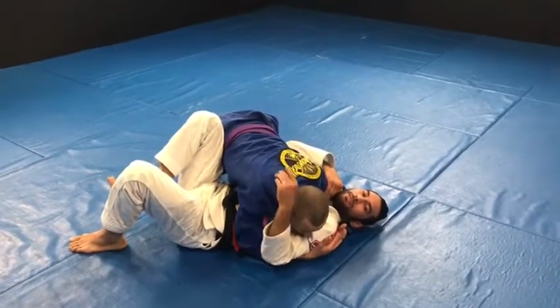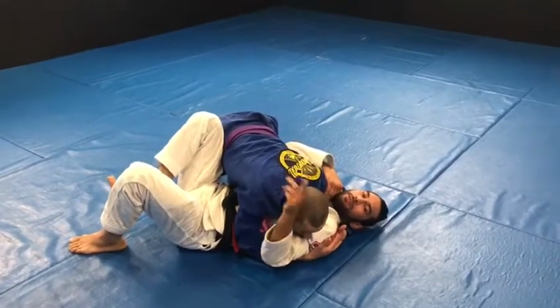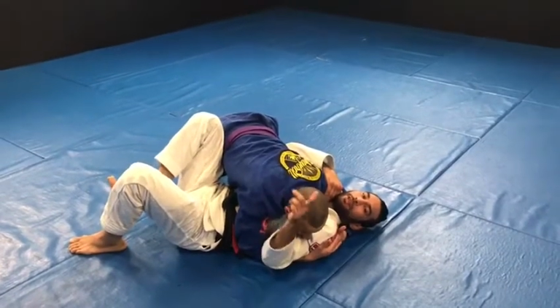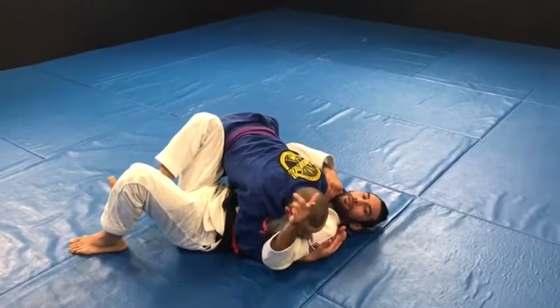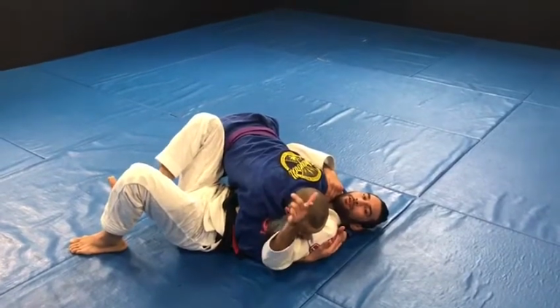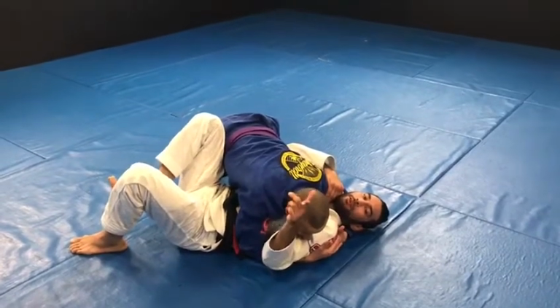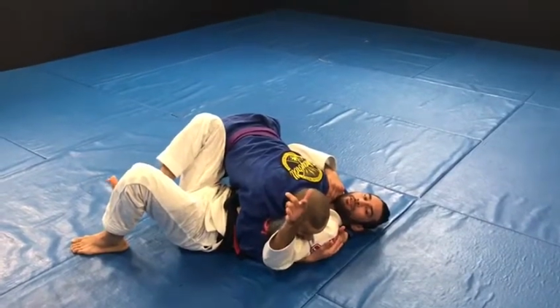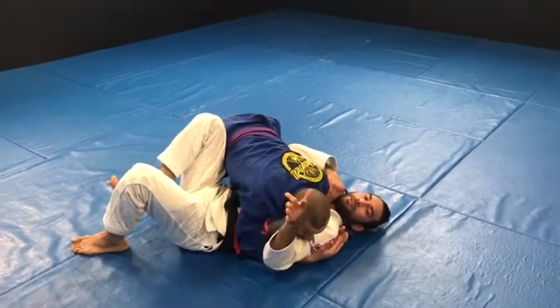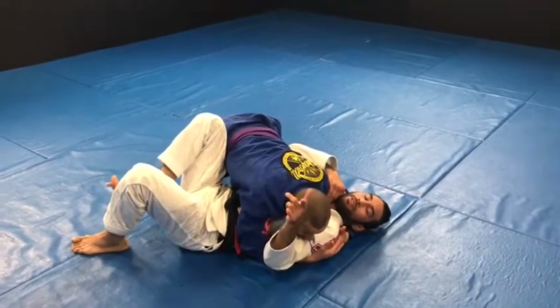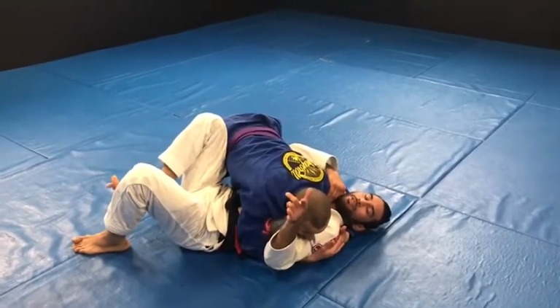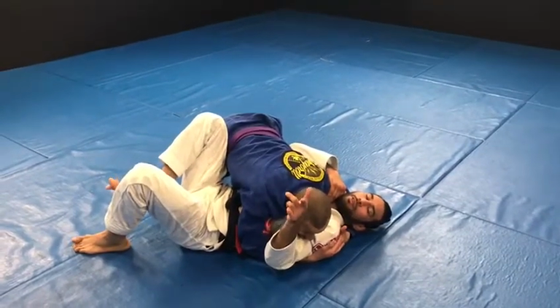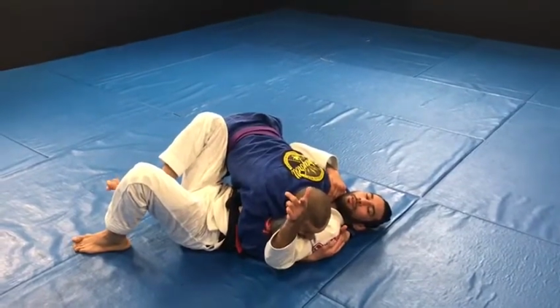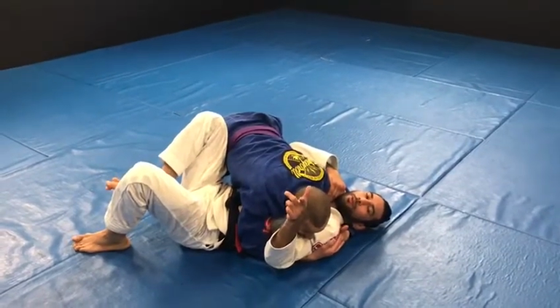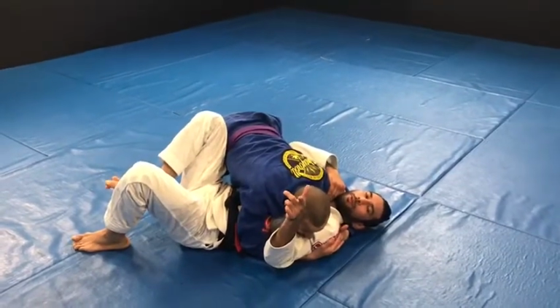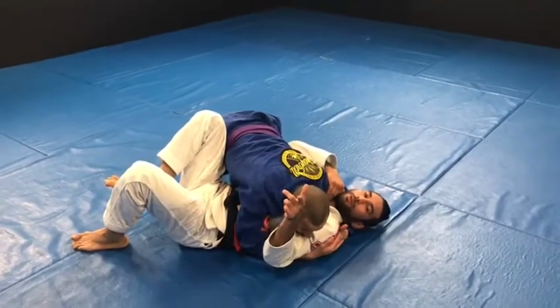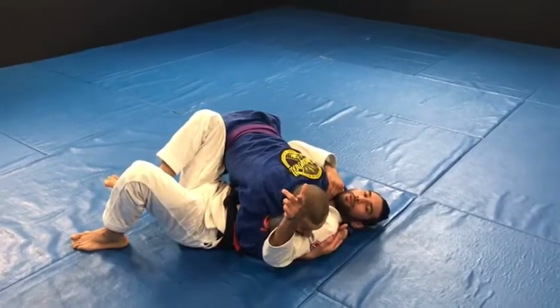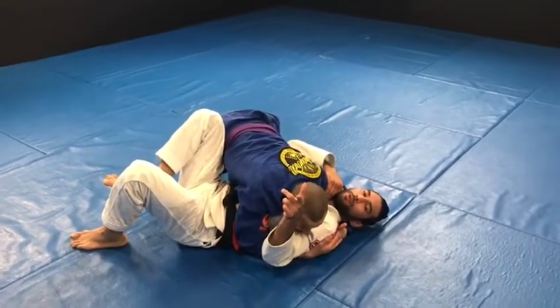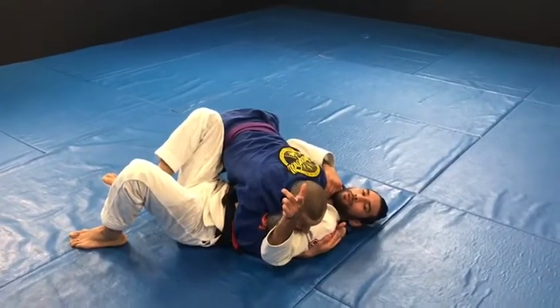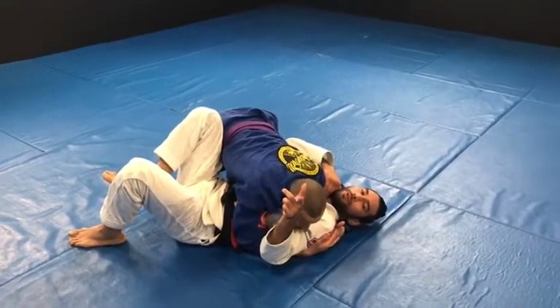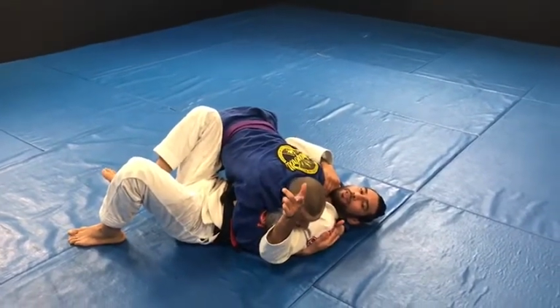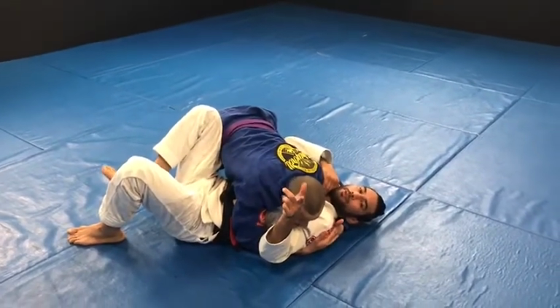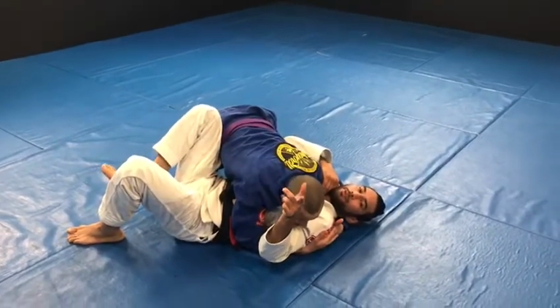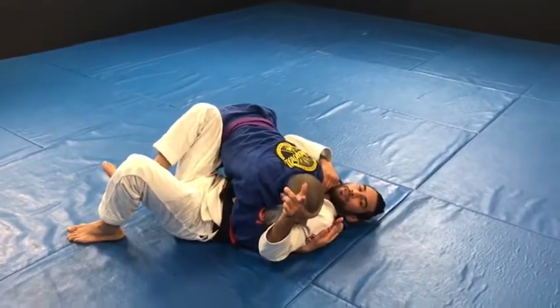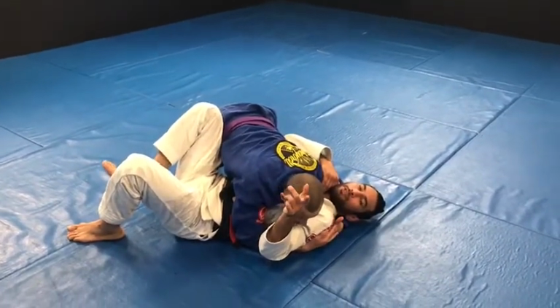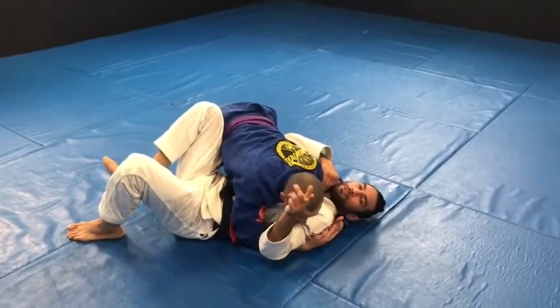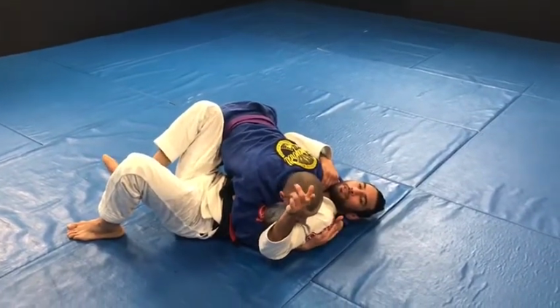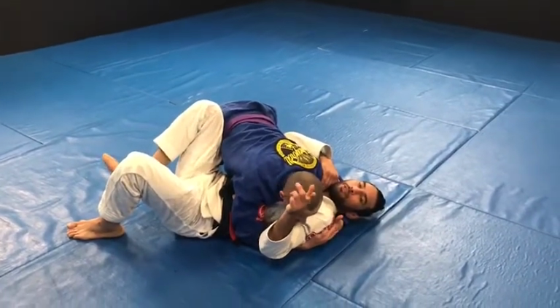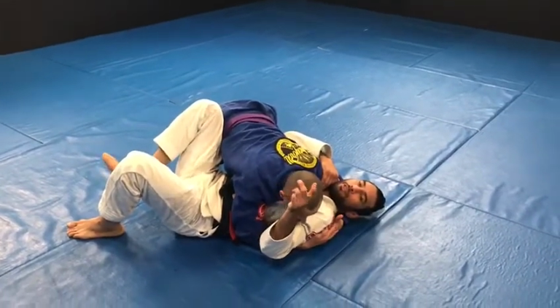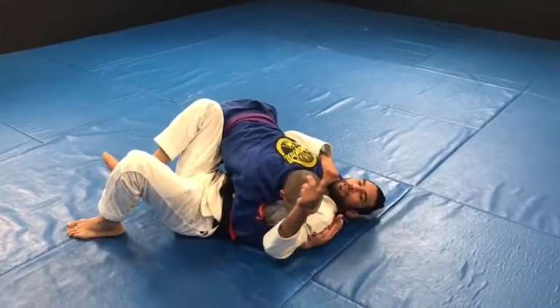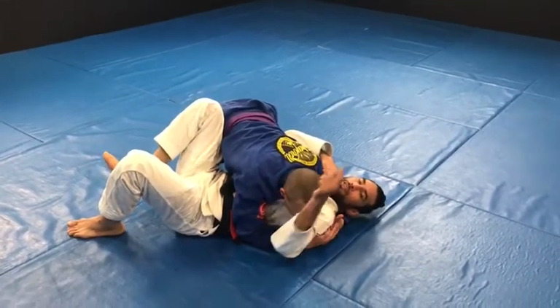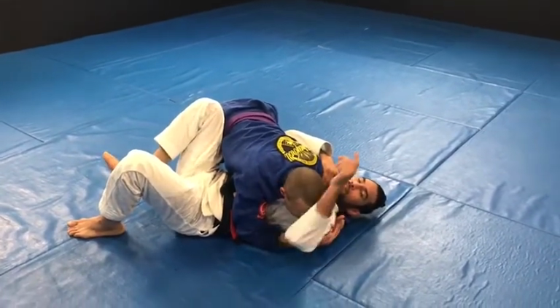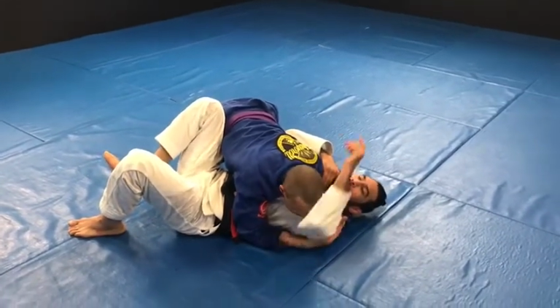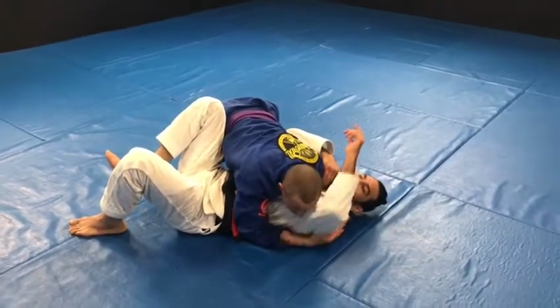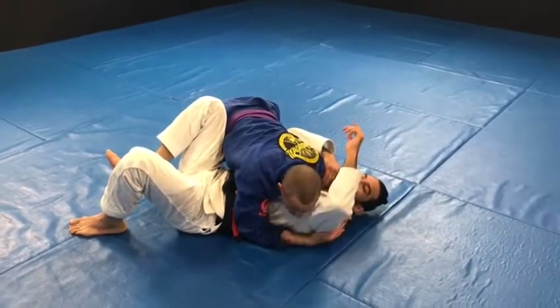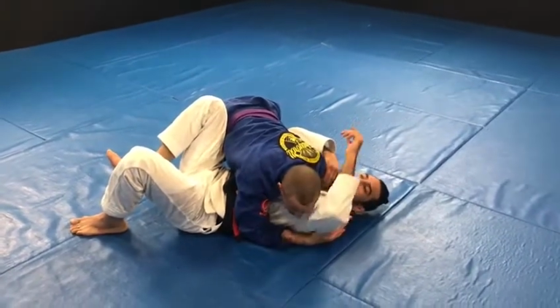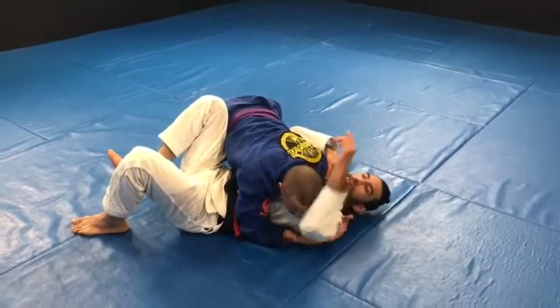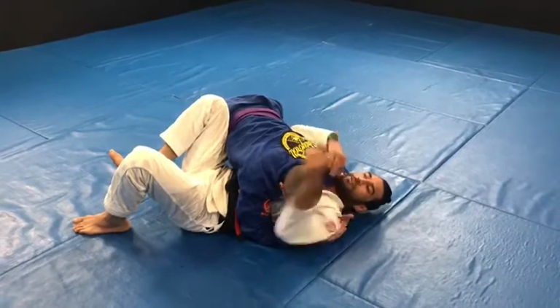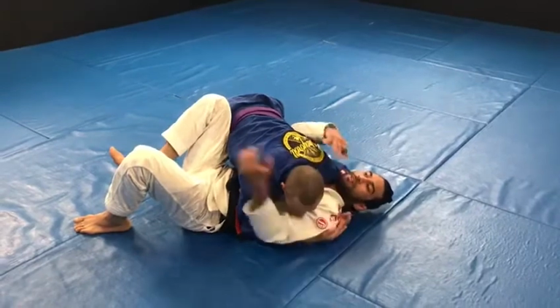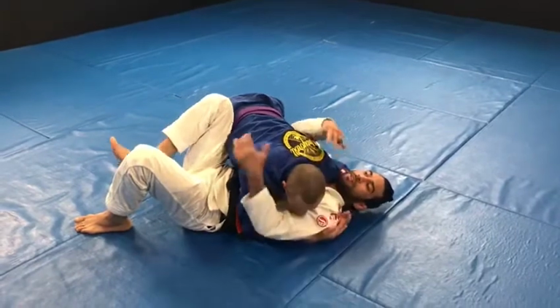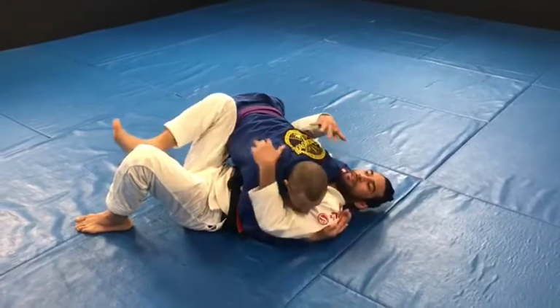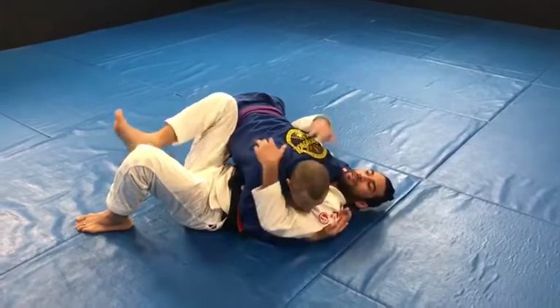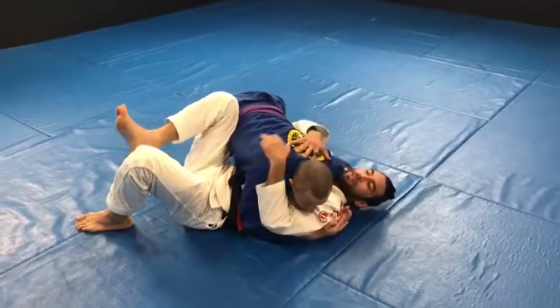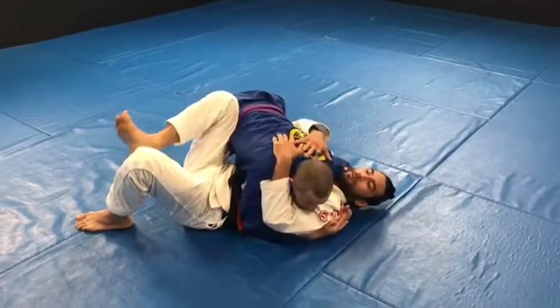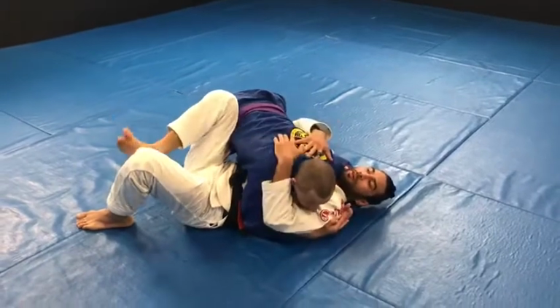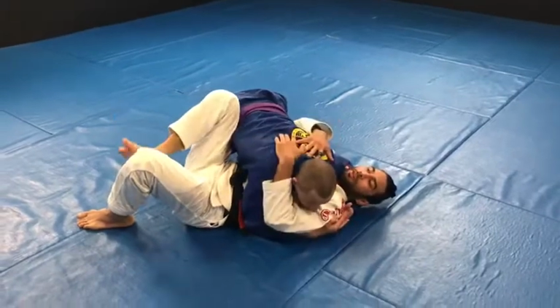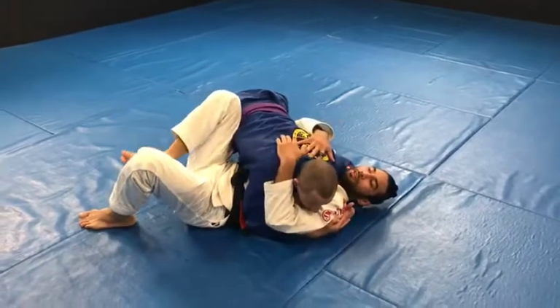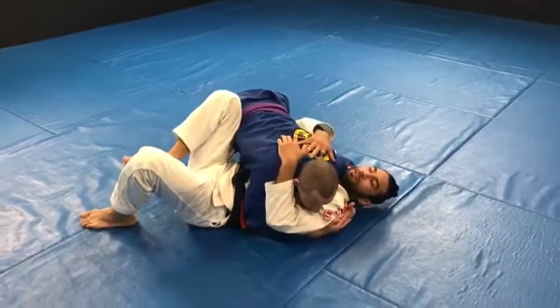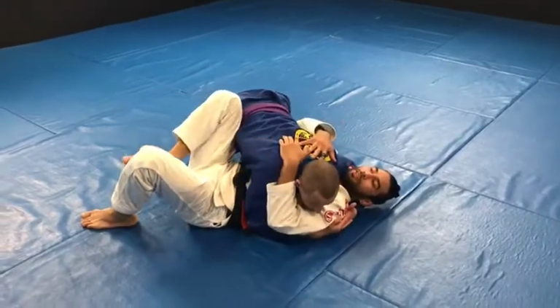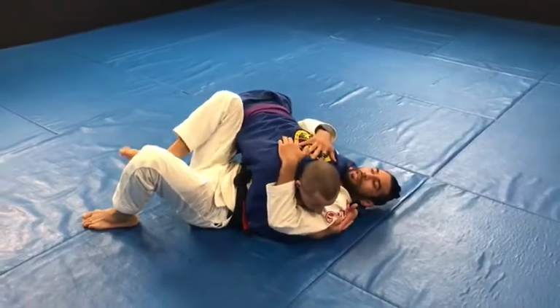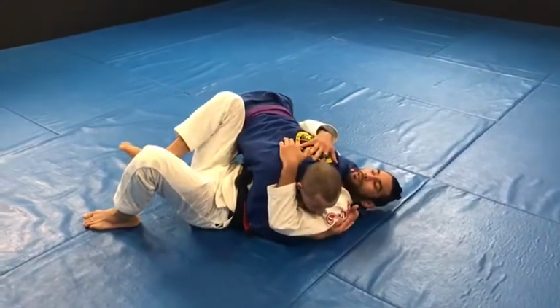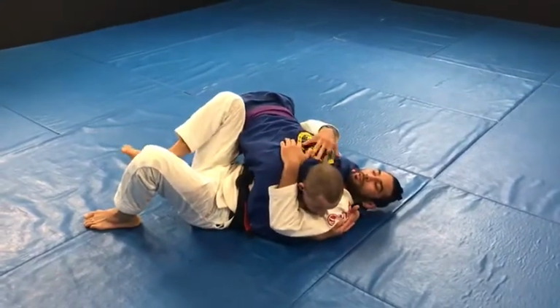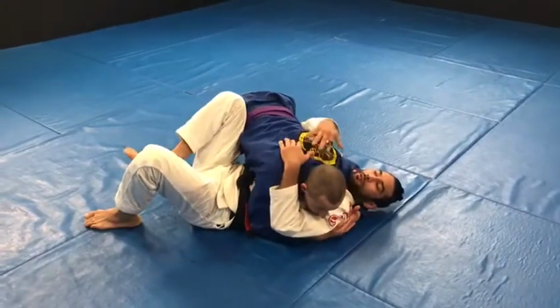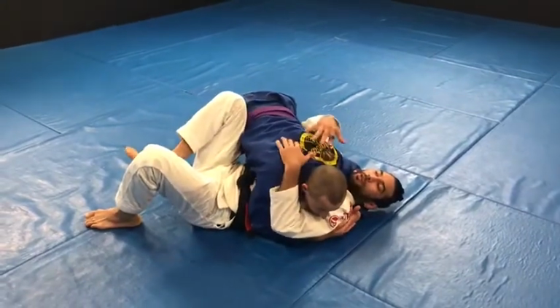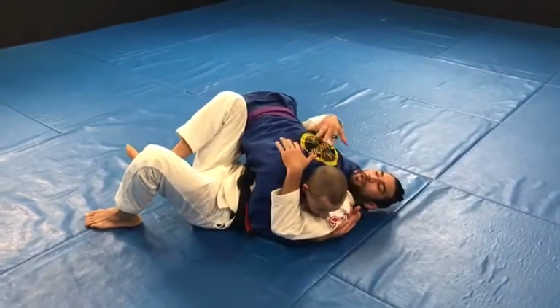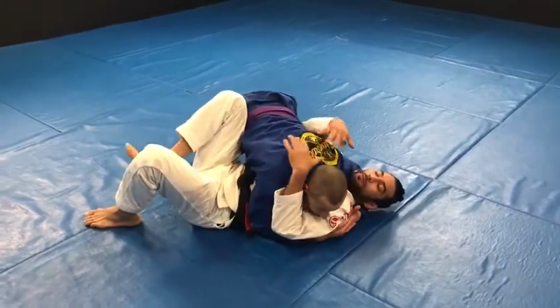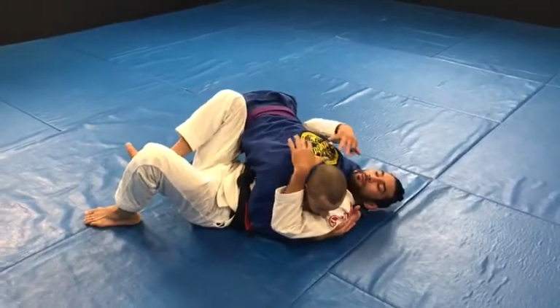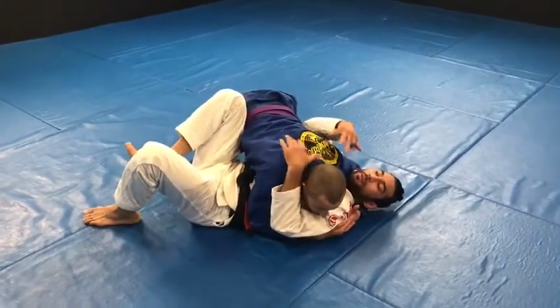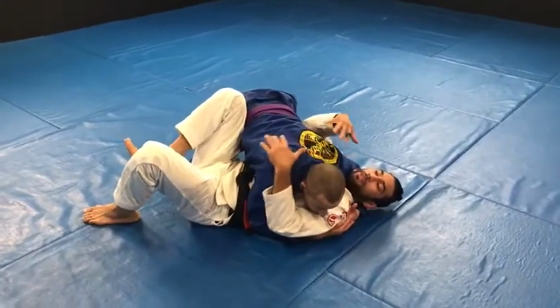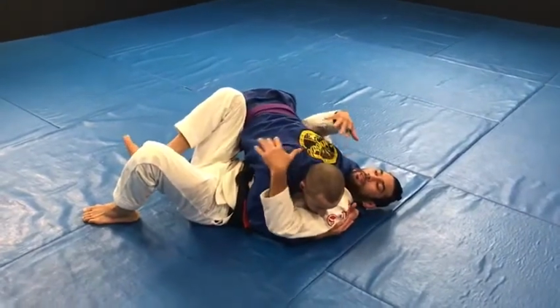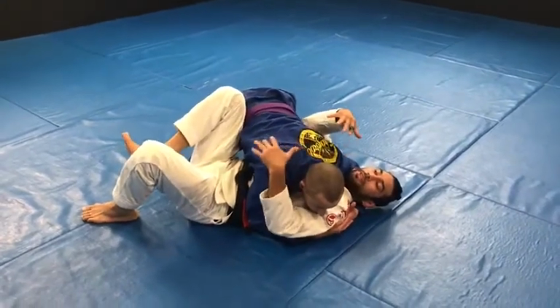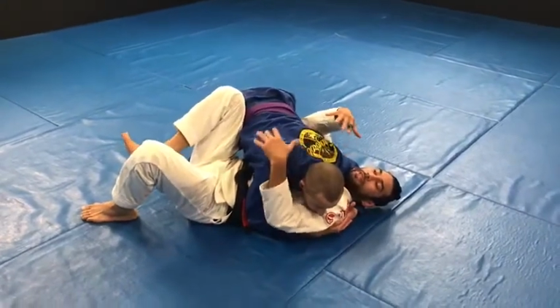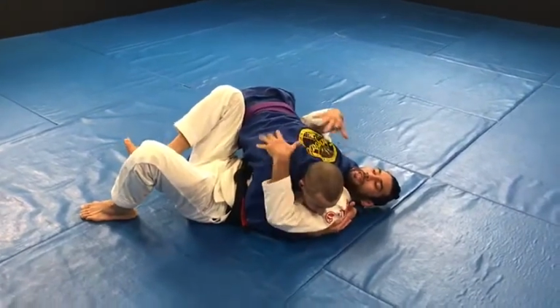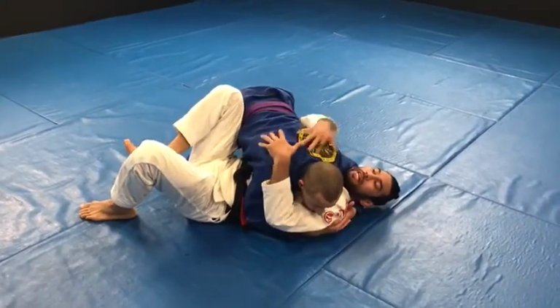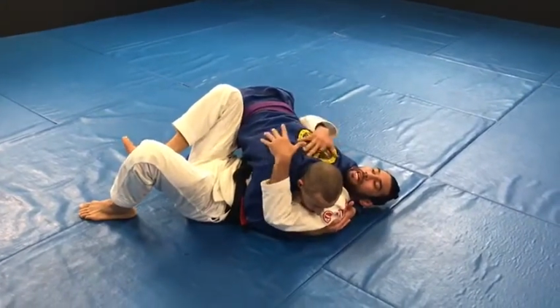Alright crew, get ready to work on your lockdown jiu-jitsu. I'm out here on side control, and my partner is tied.